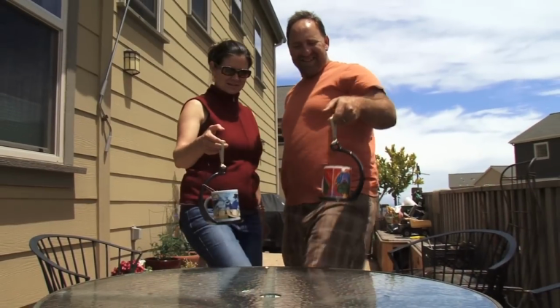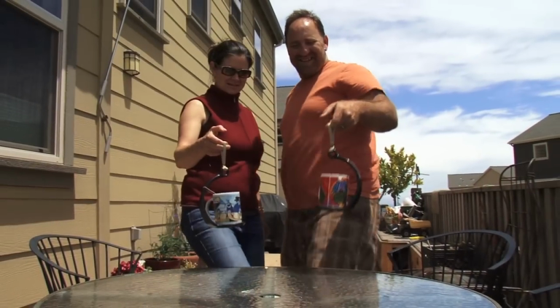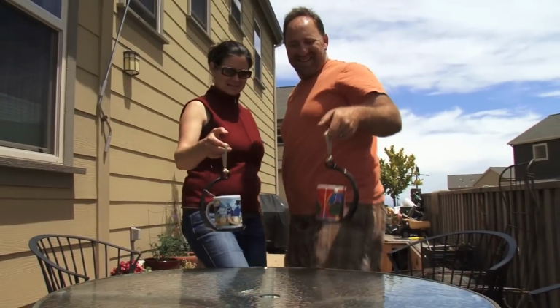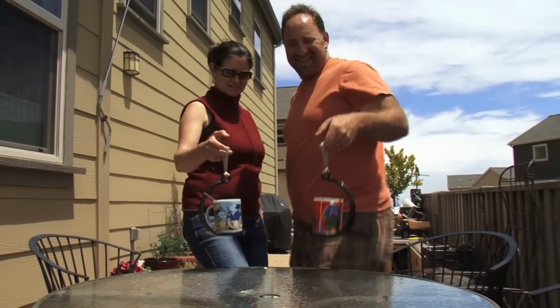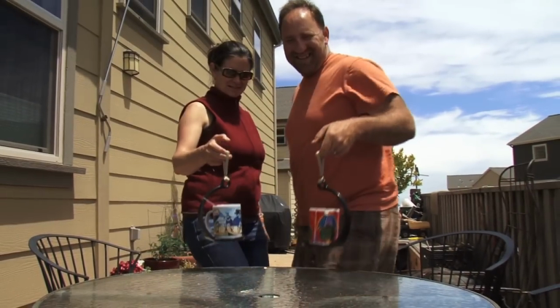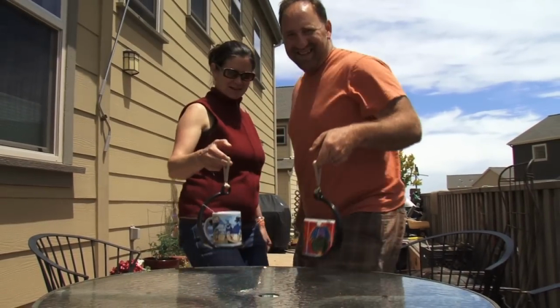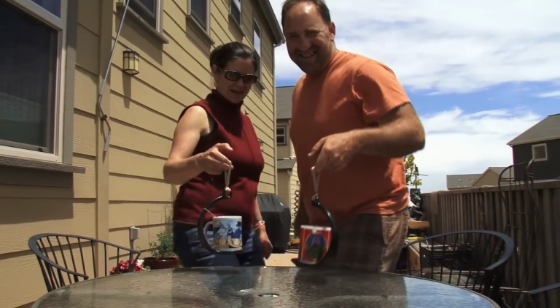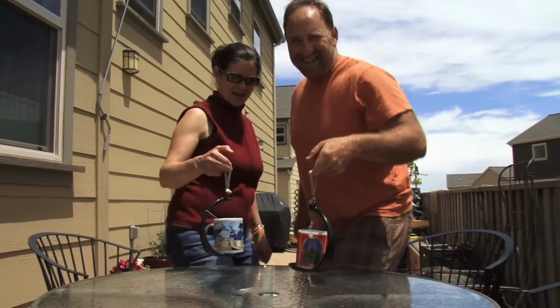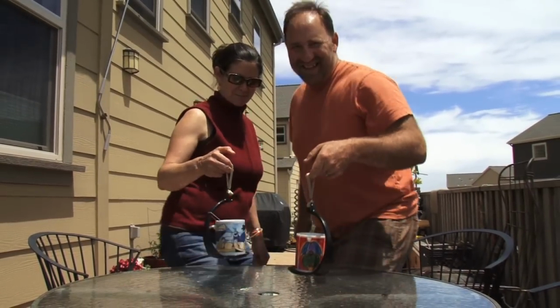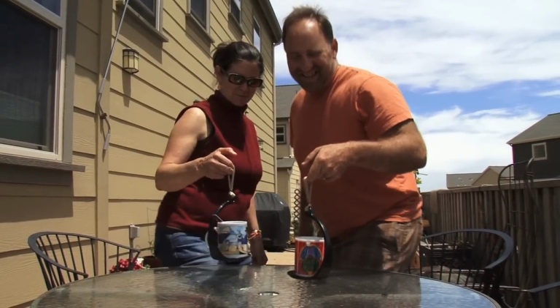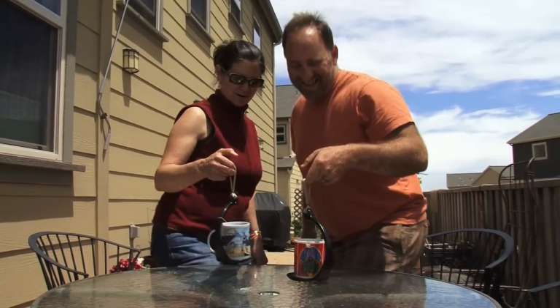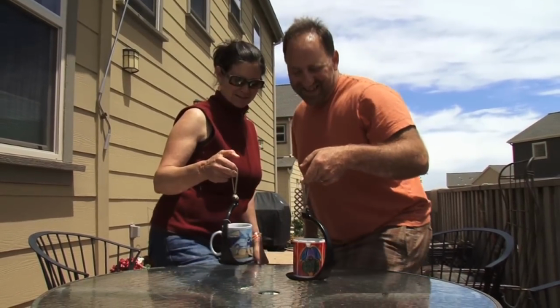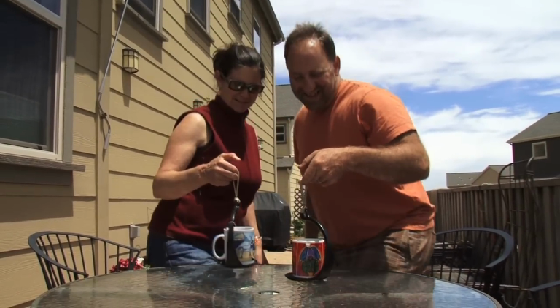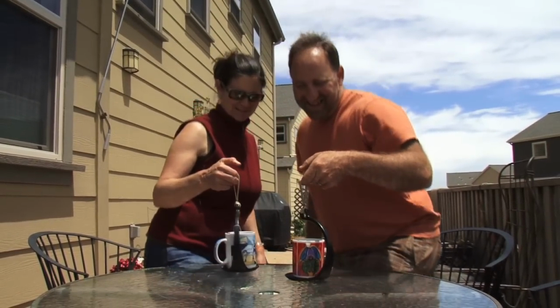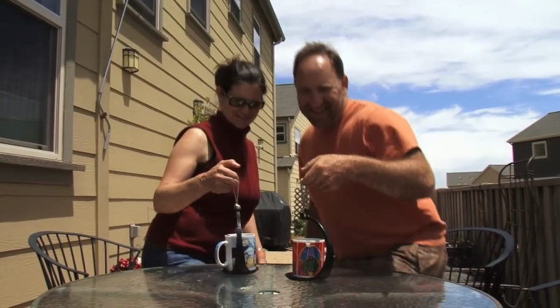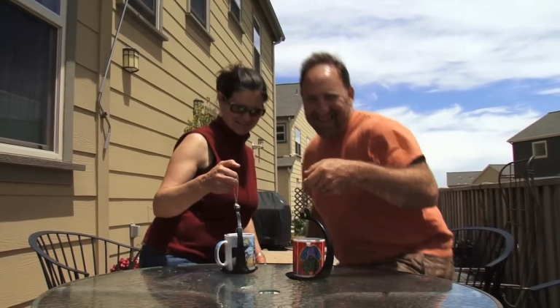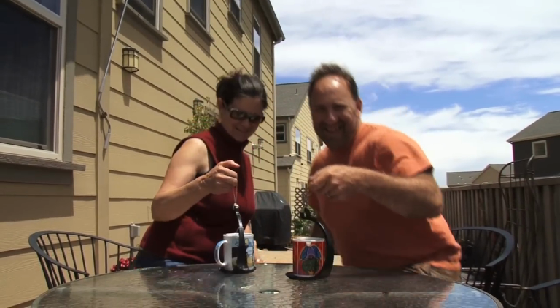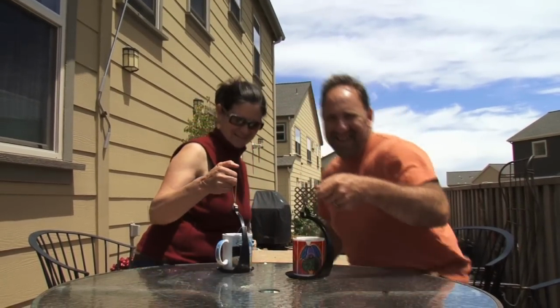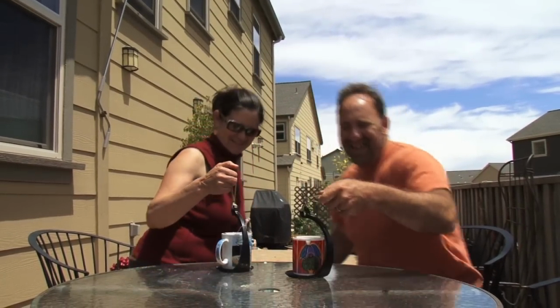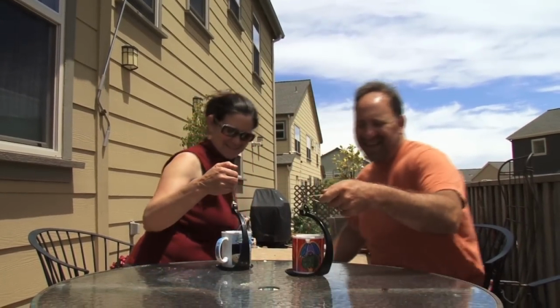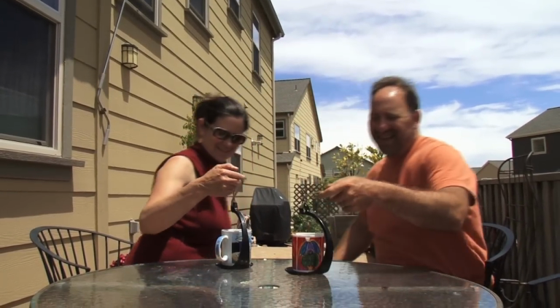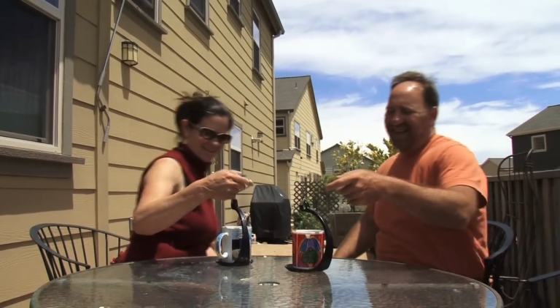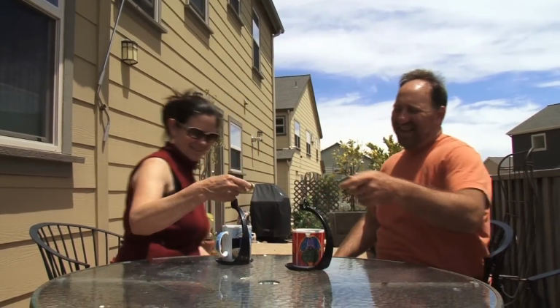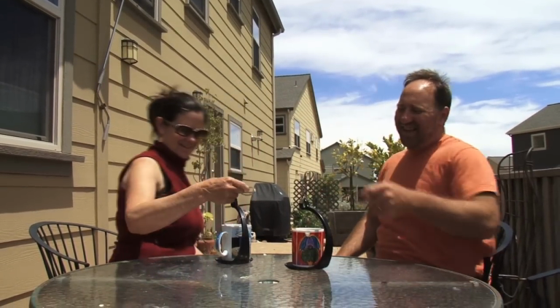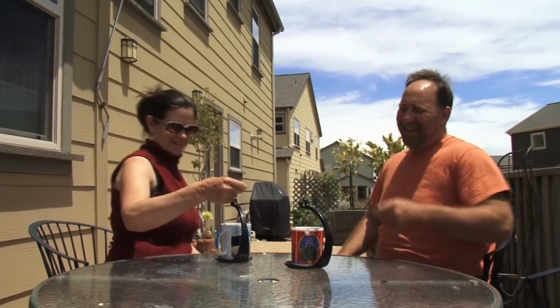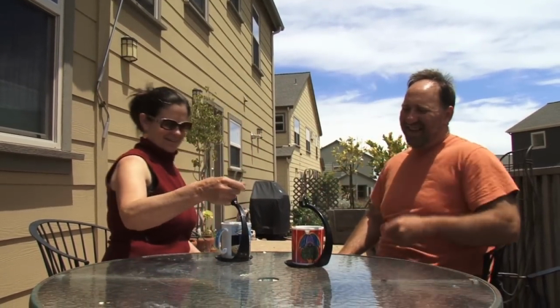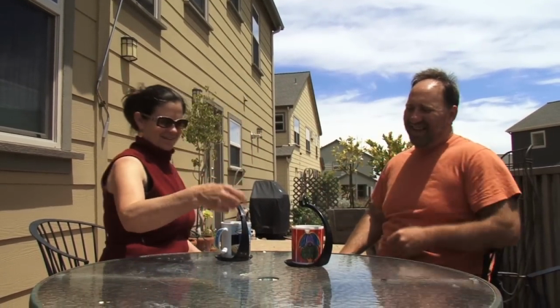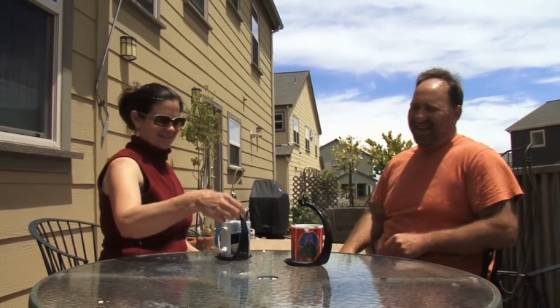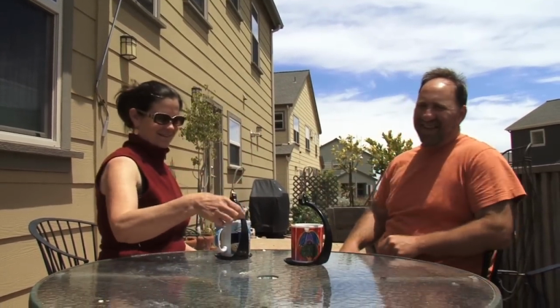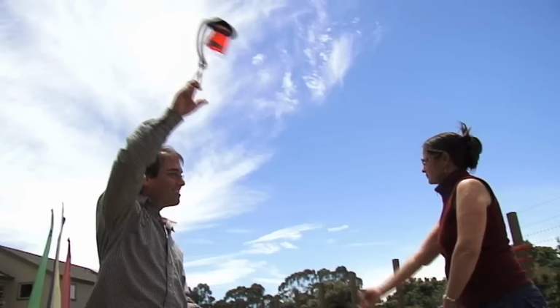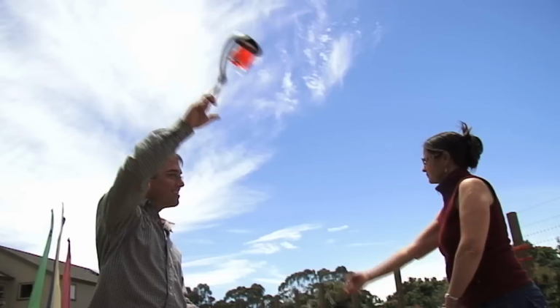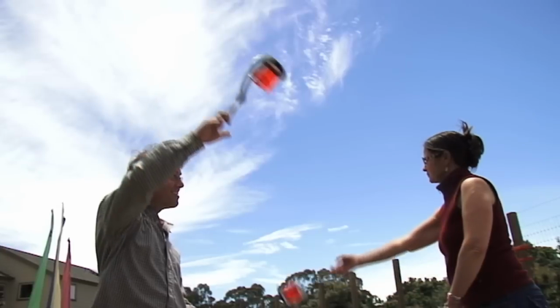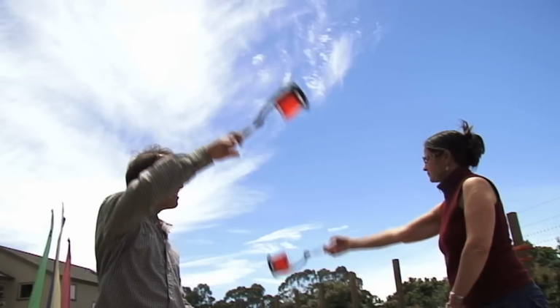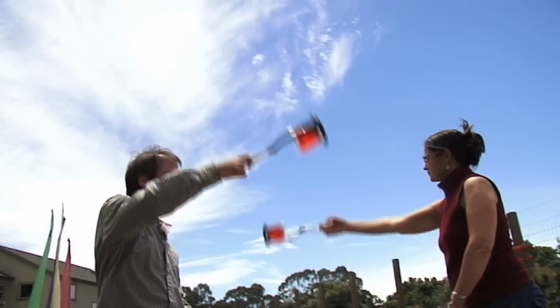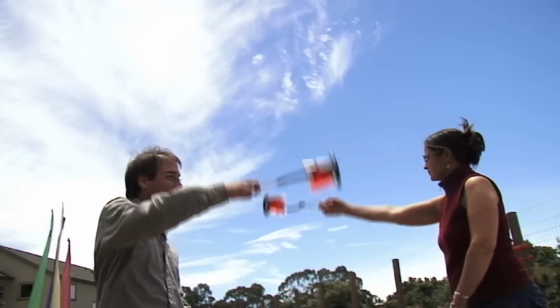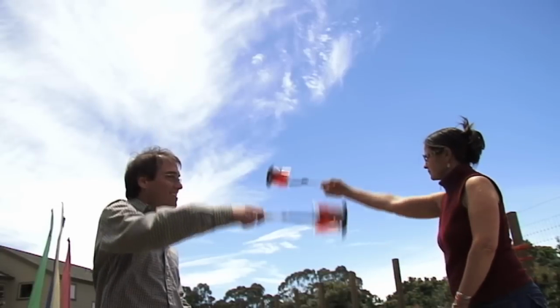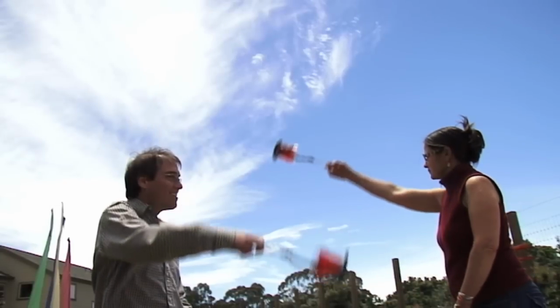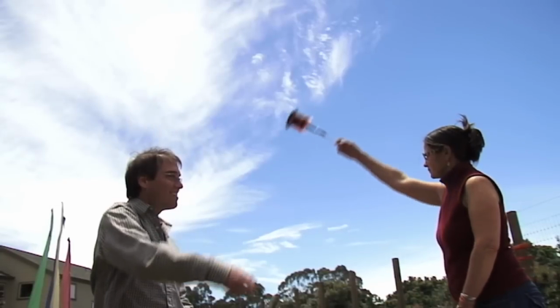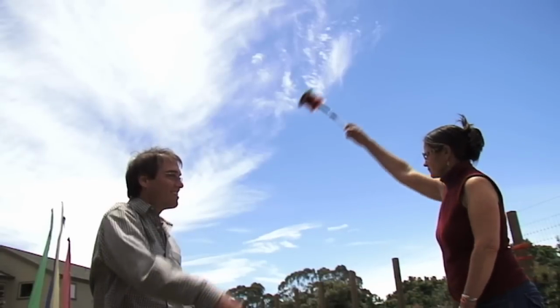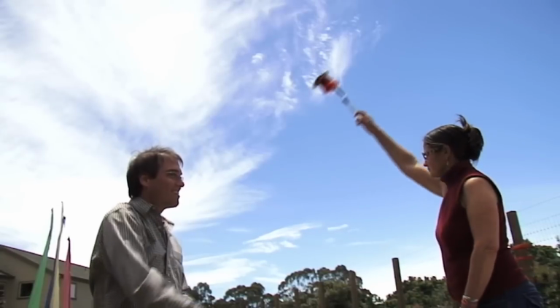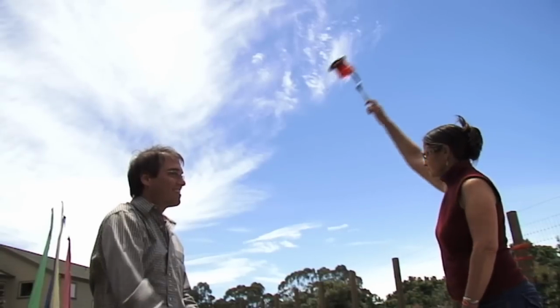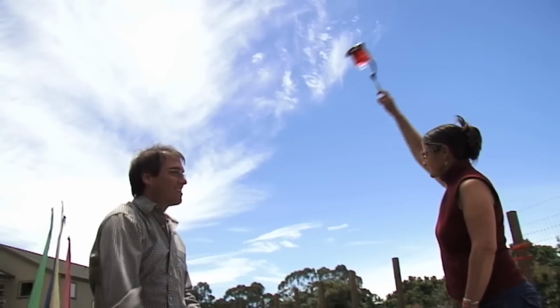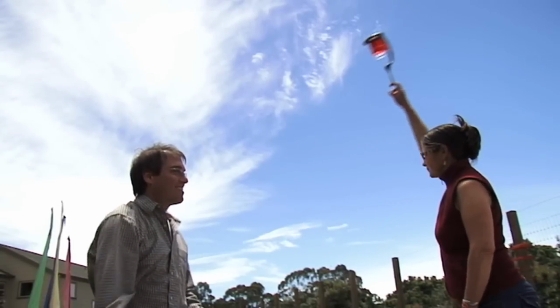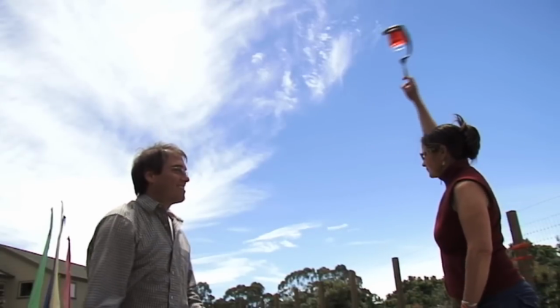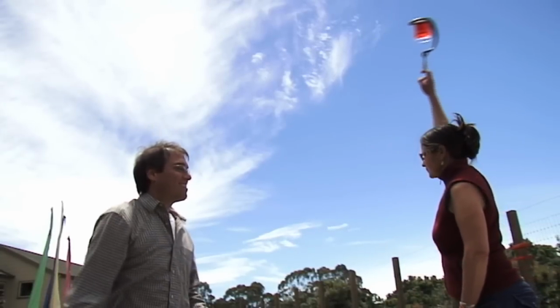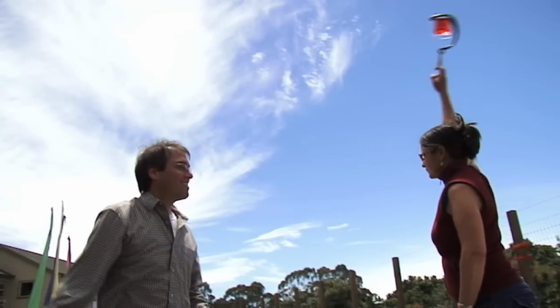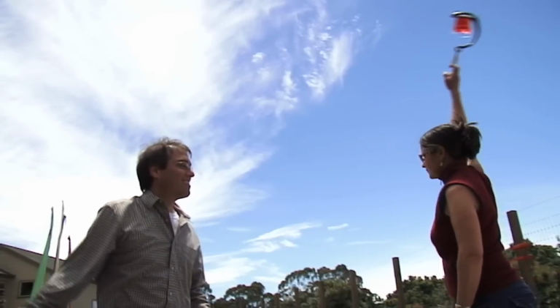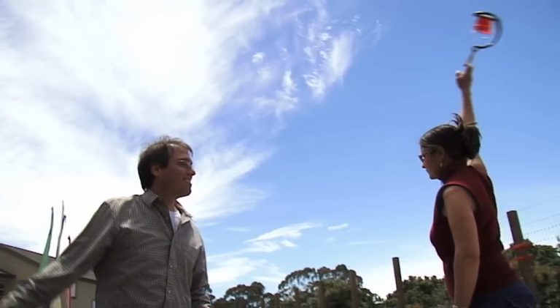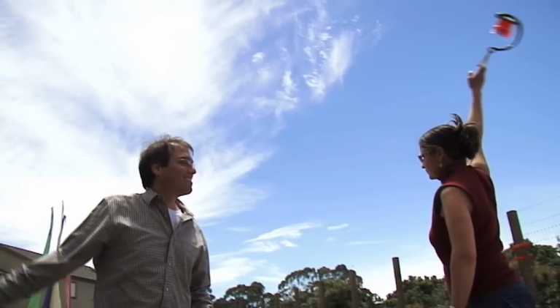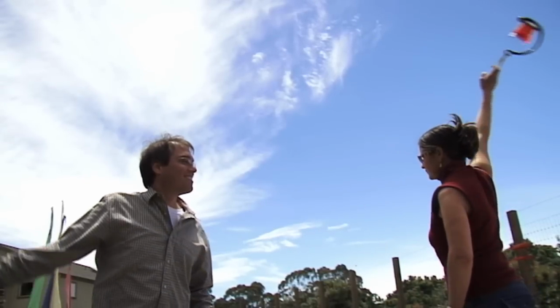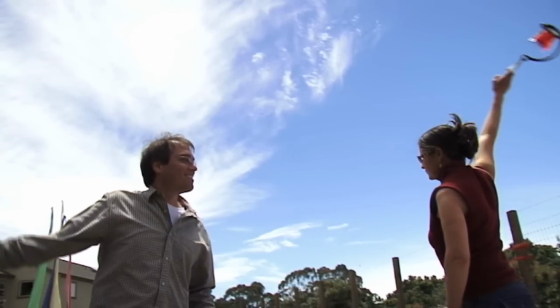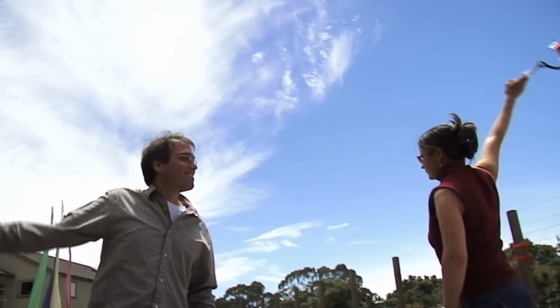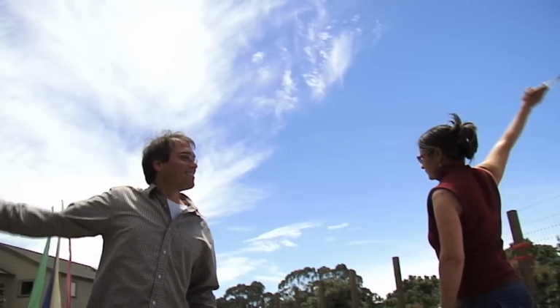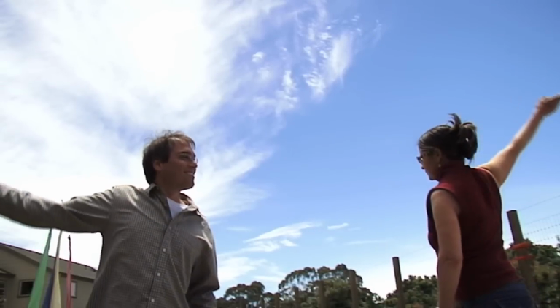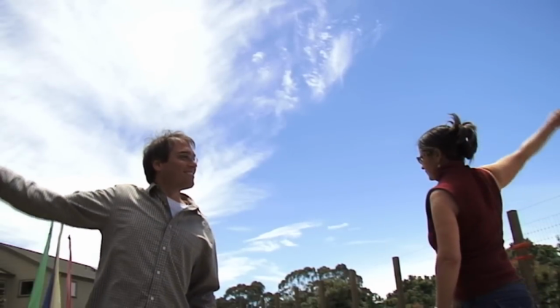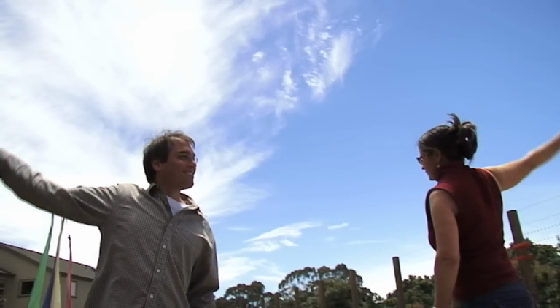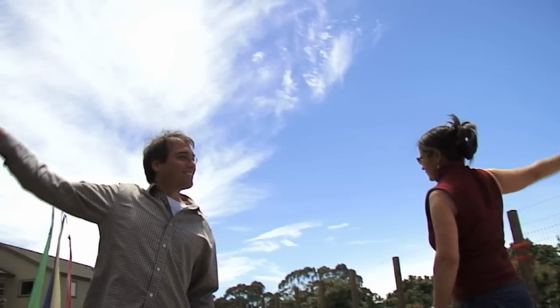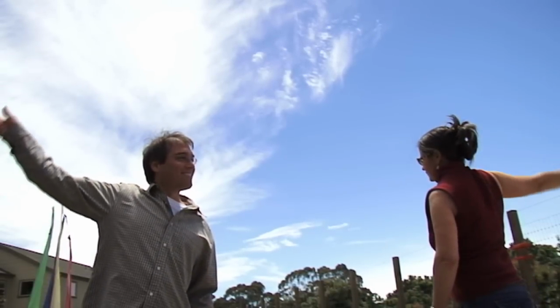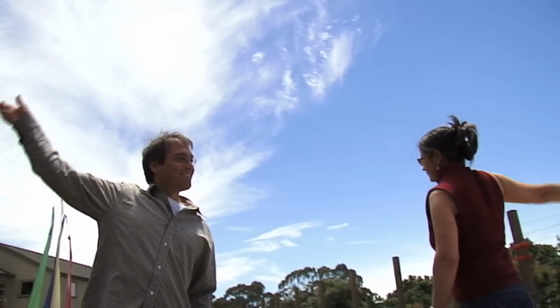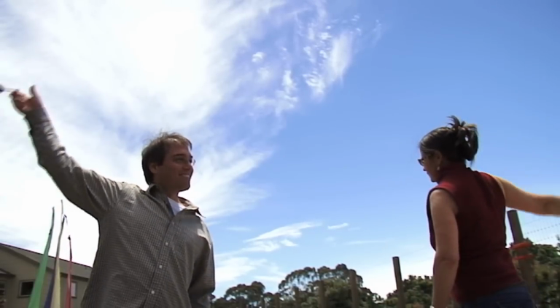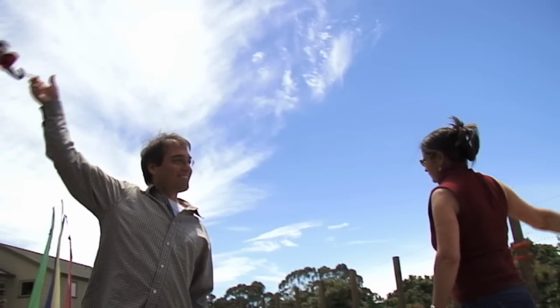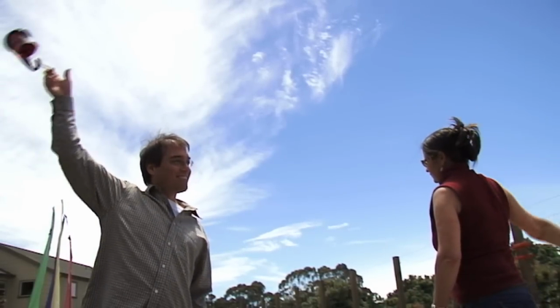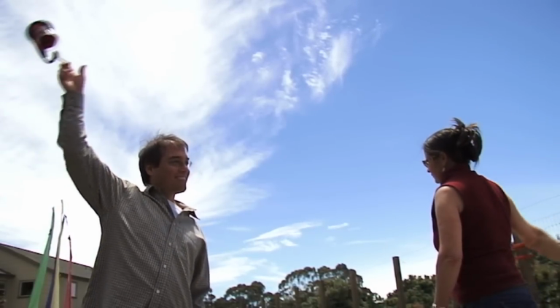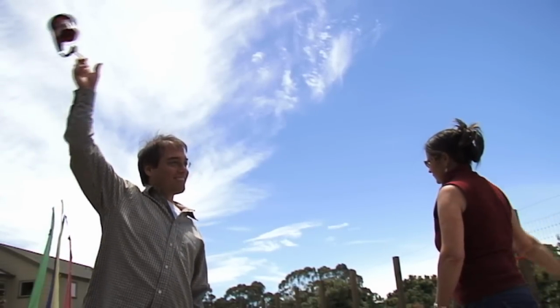The Spill Knot is fun and easy to use. With the Spill Knot you can spin your drink round and around and even upside down without spilling a drop.